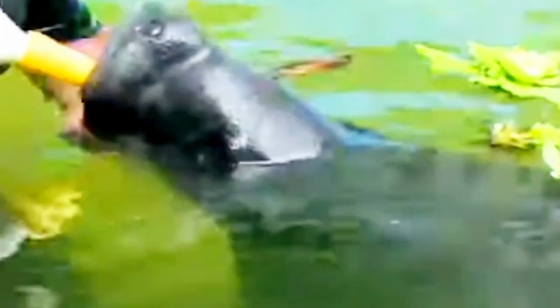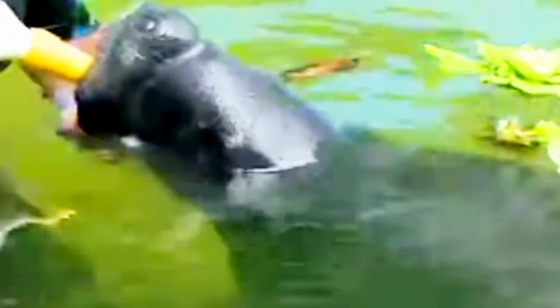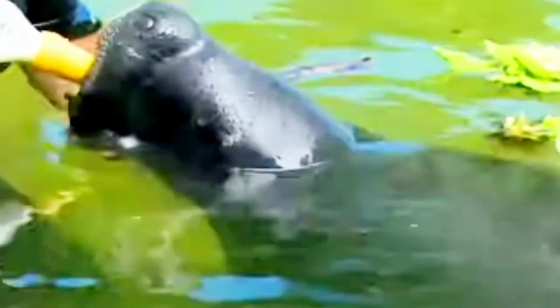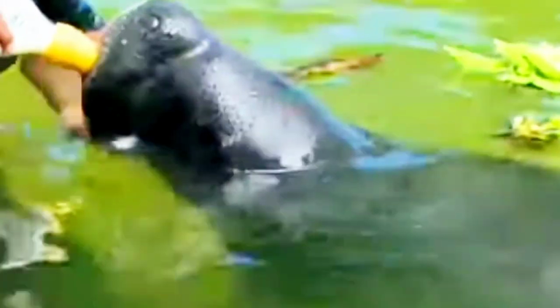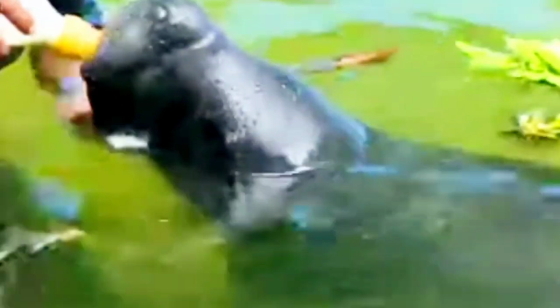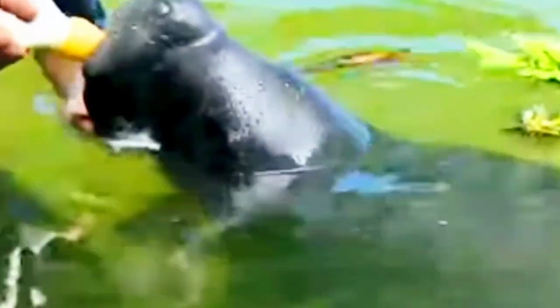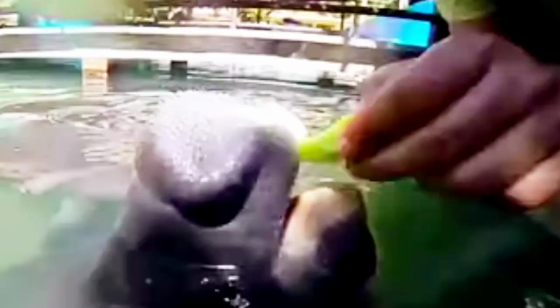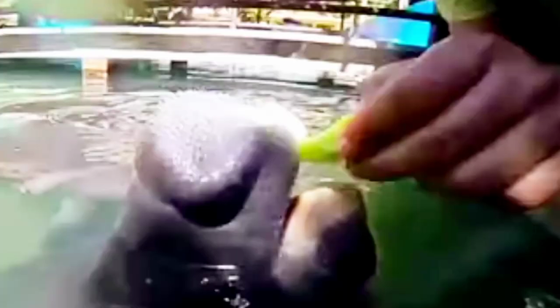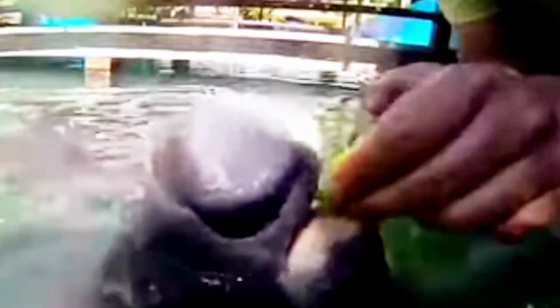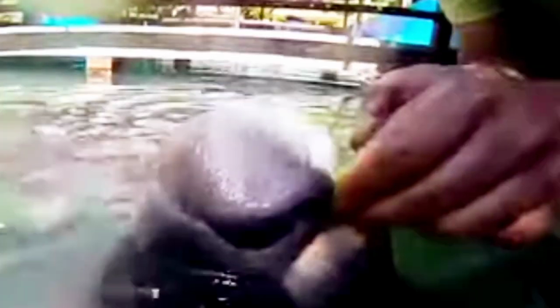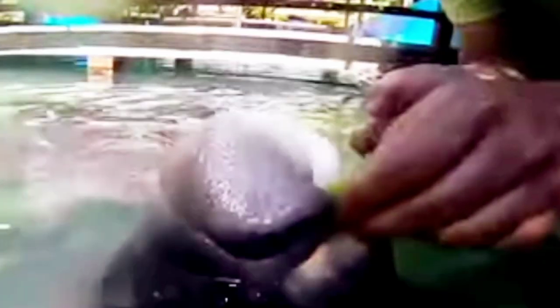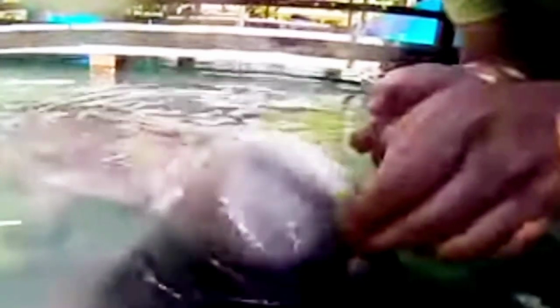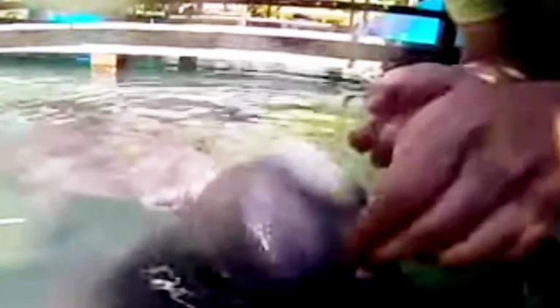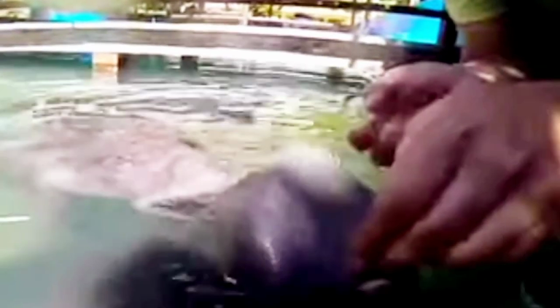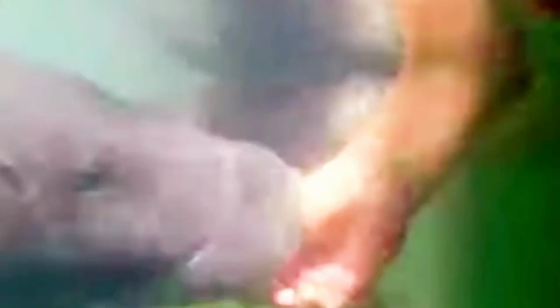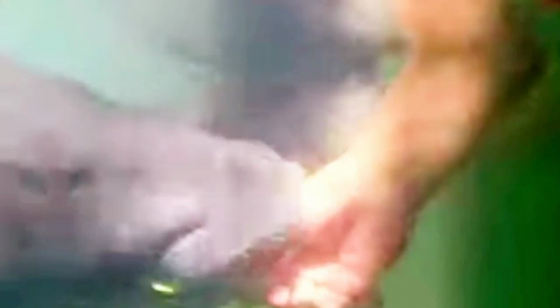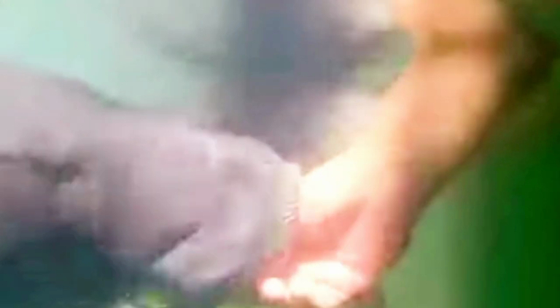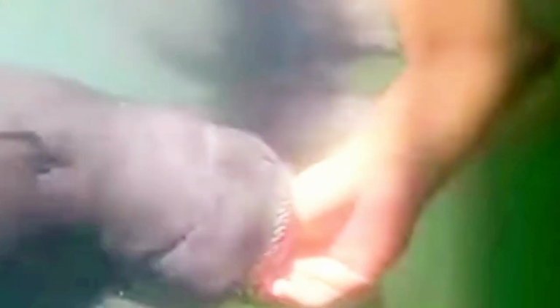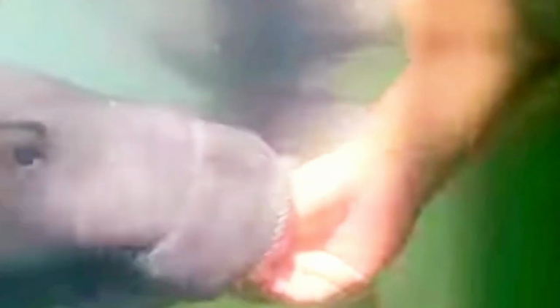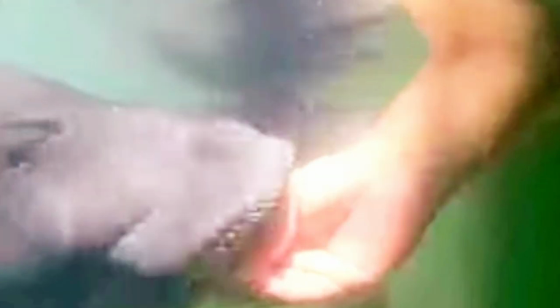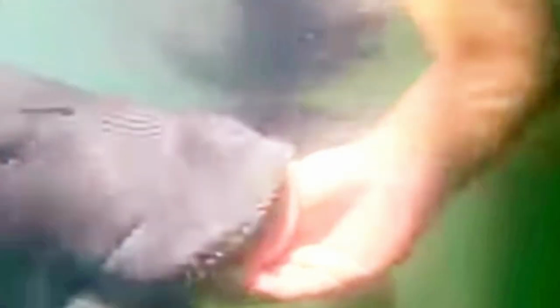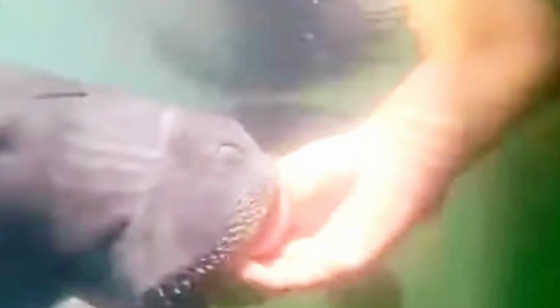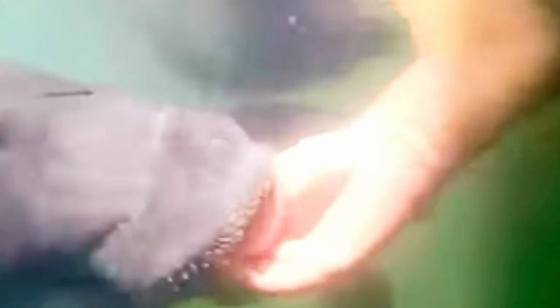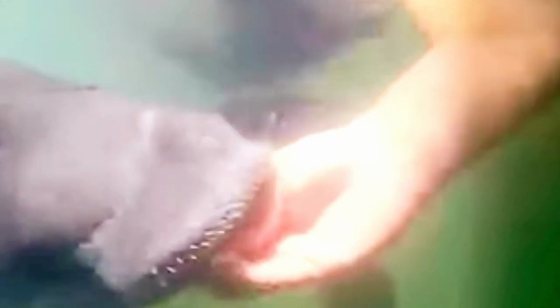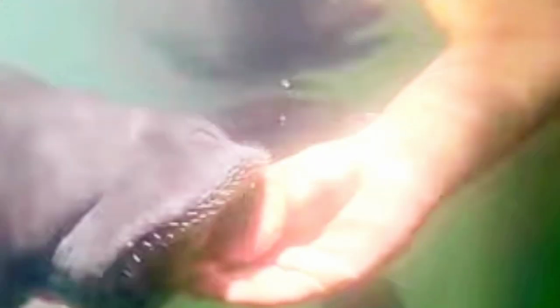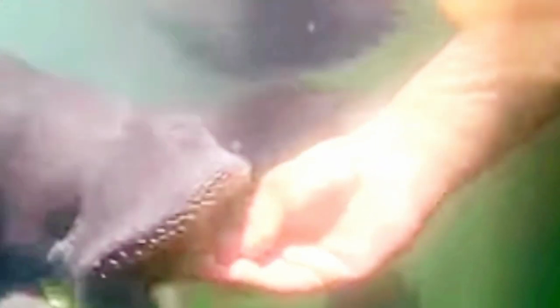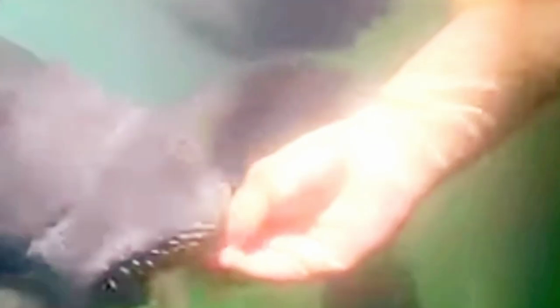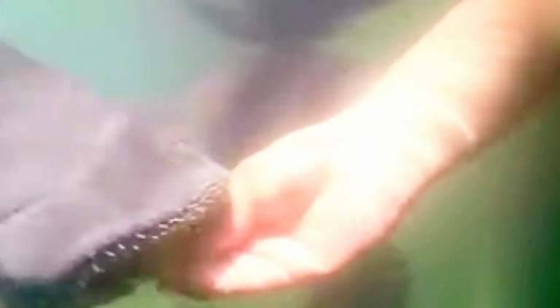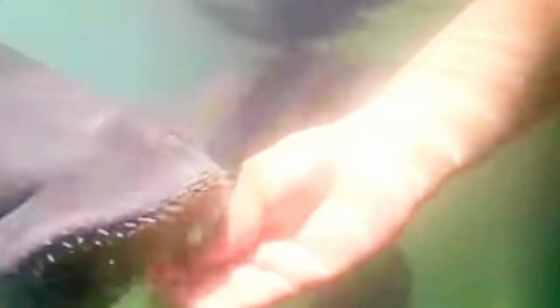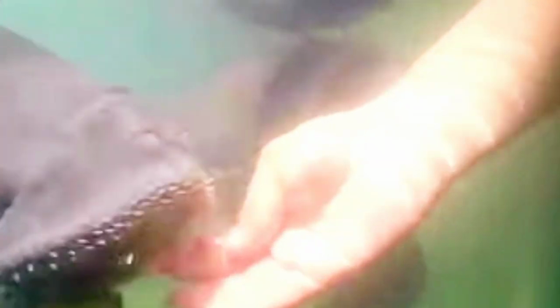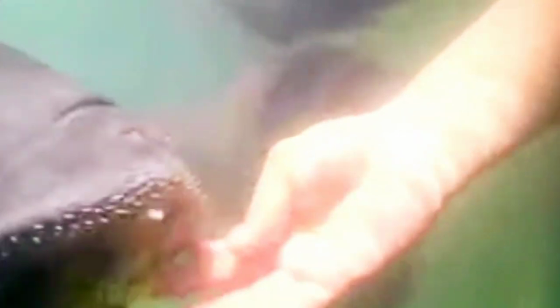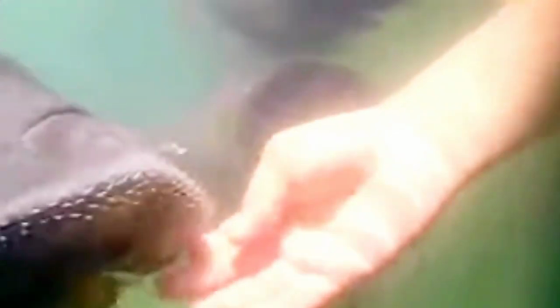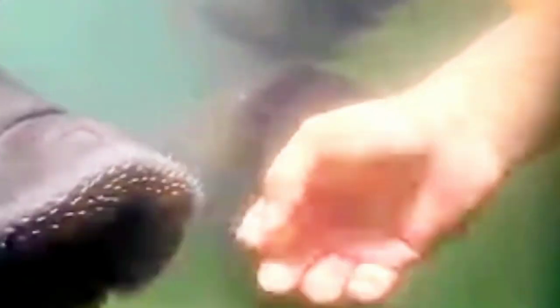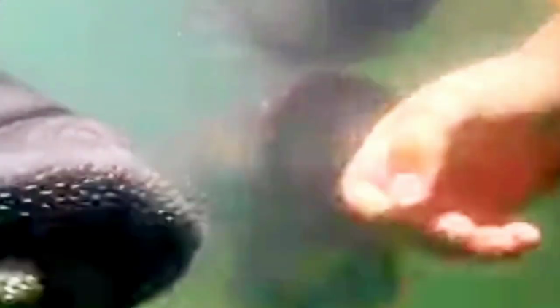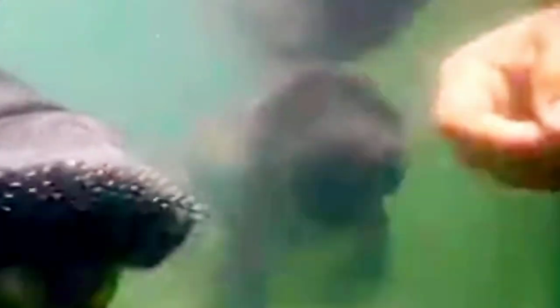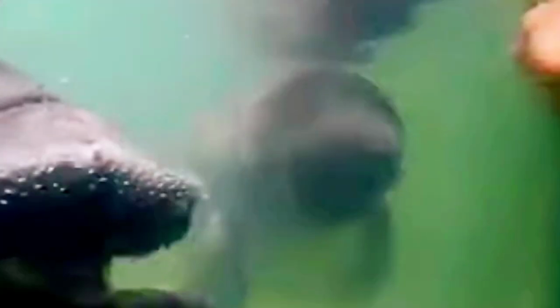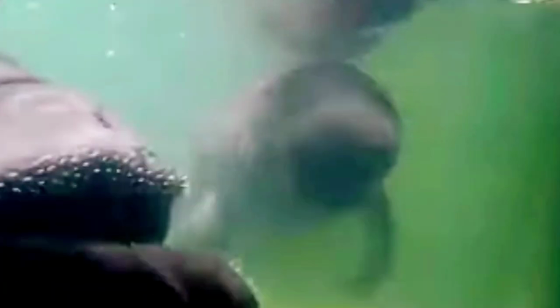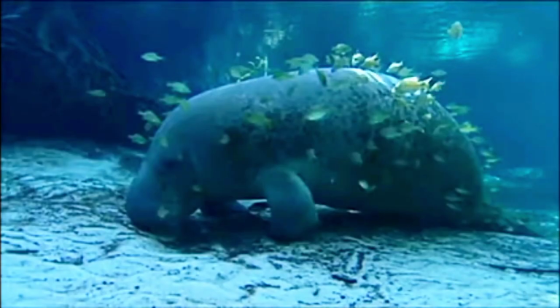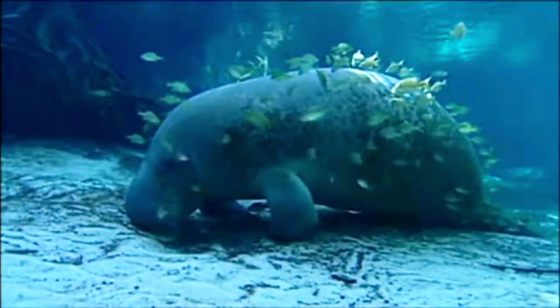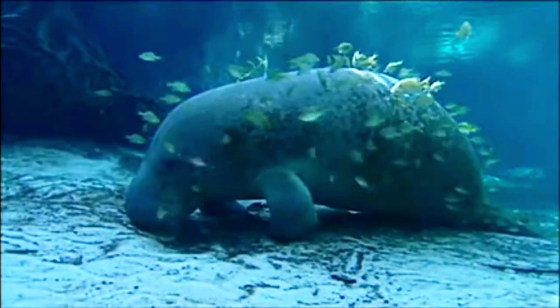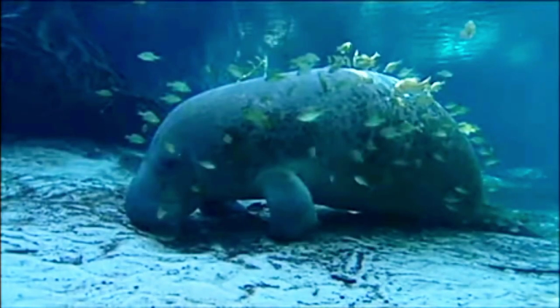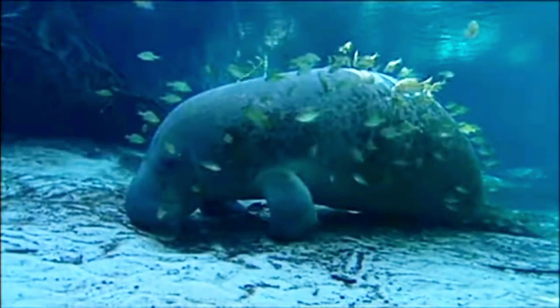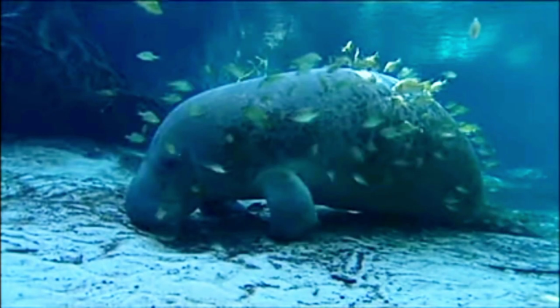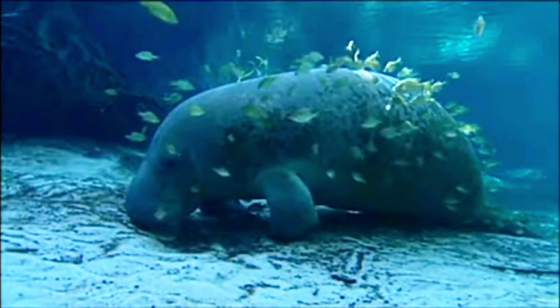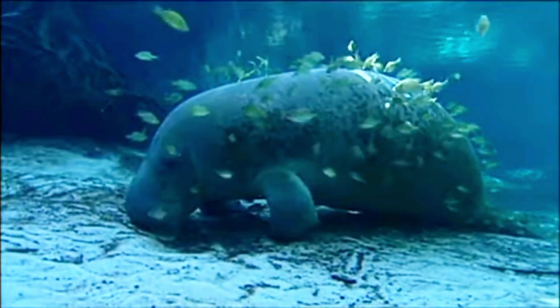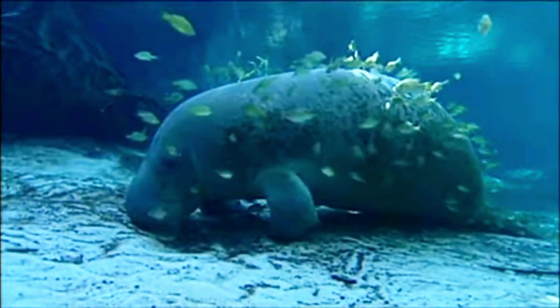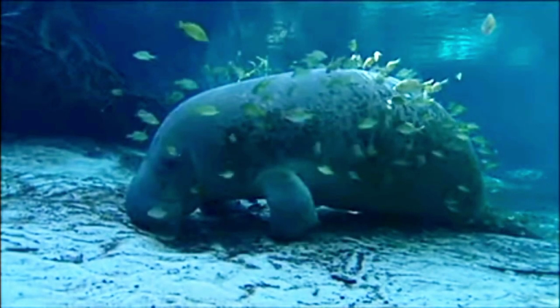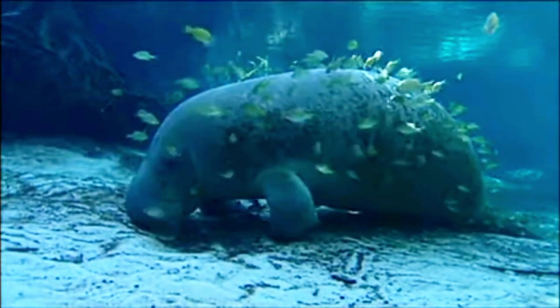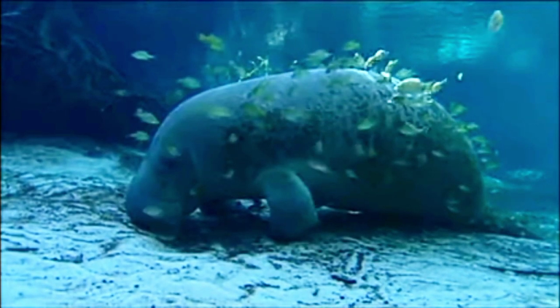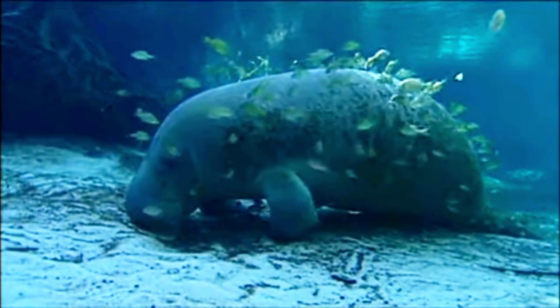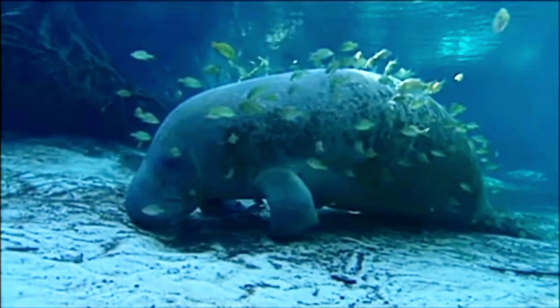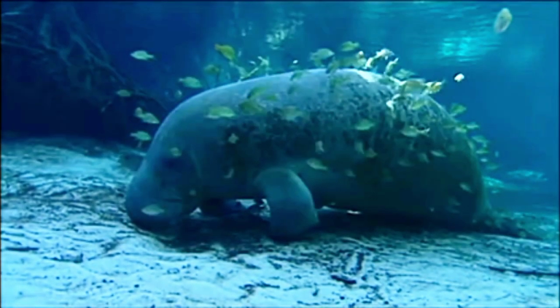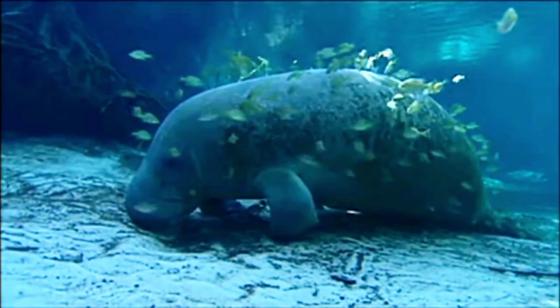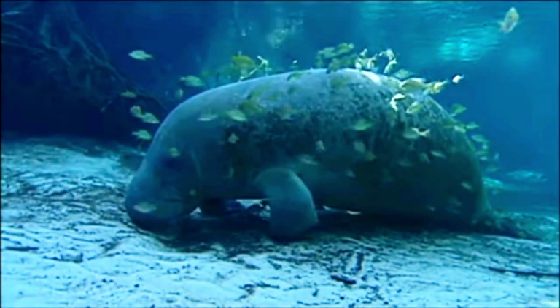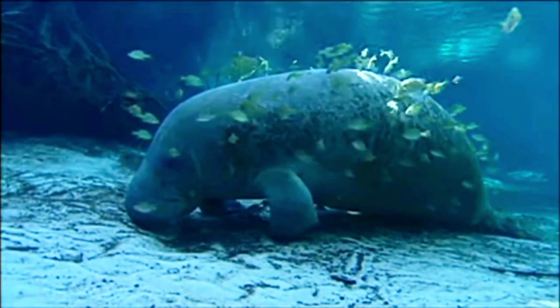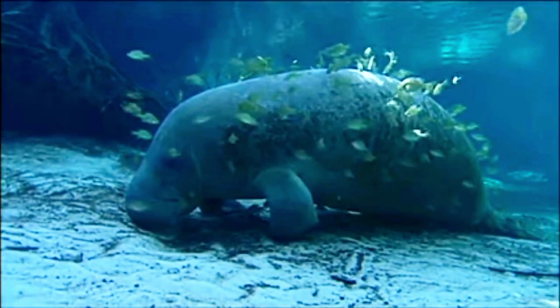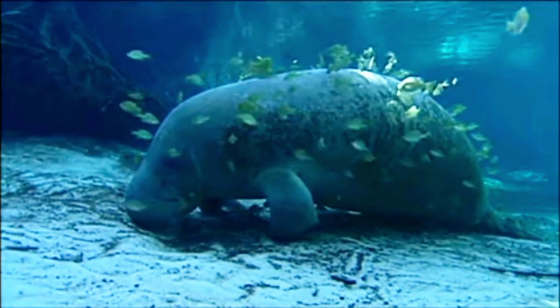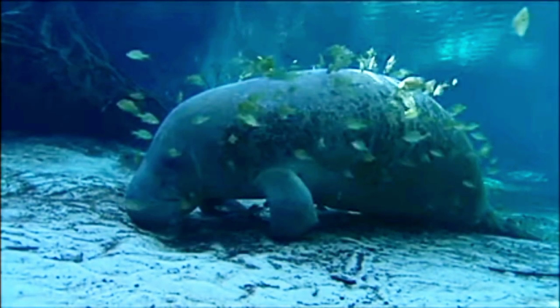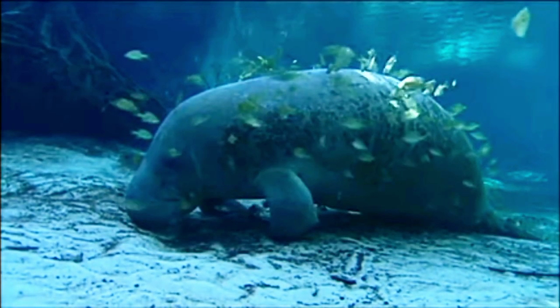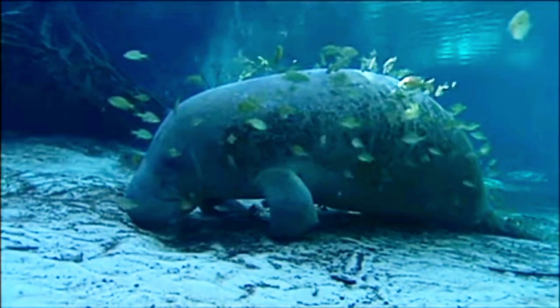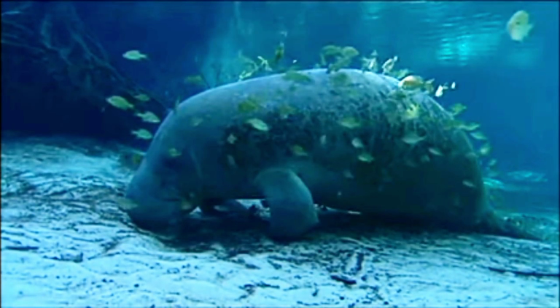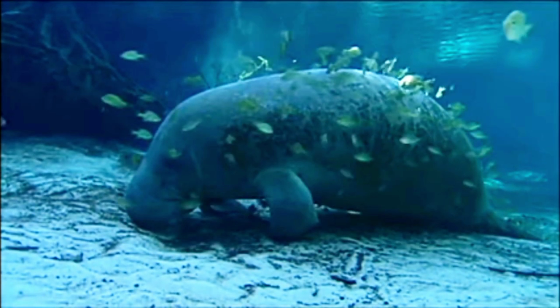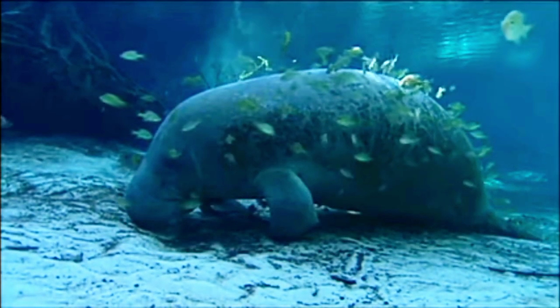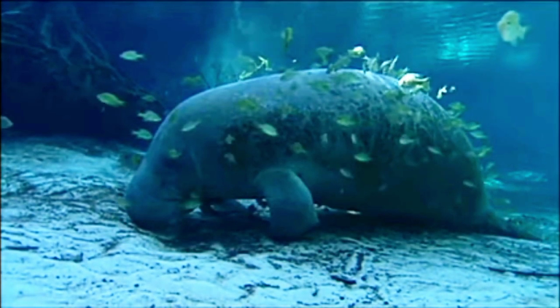Make sure to give it a thumbs up and hit that subscribe button and ring the notification bell so you don't miss any of our amazing wildlife adventures.